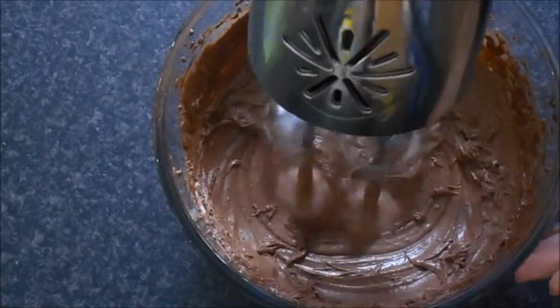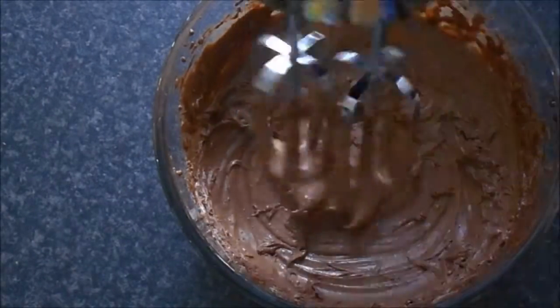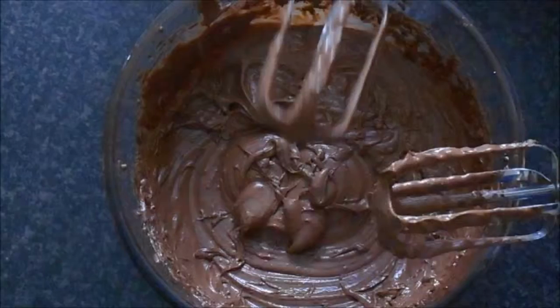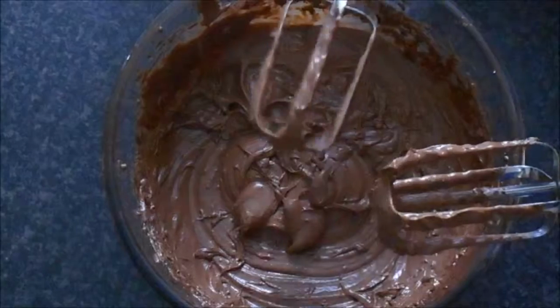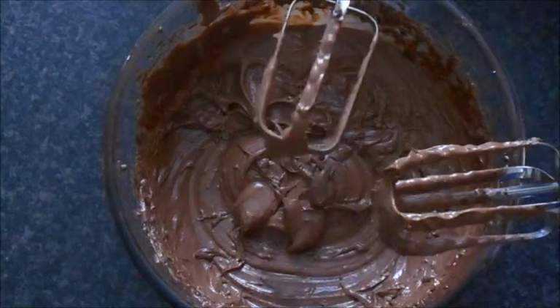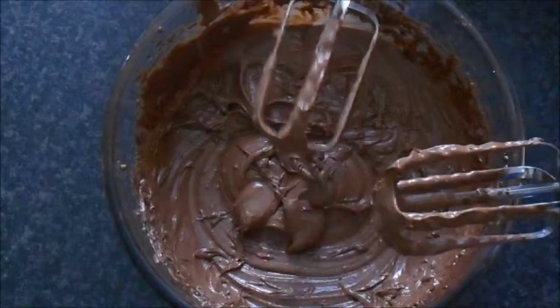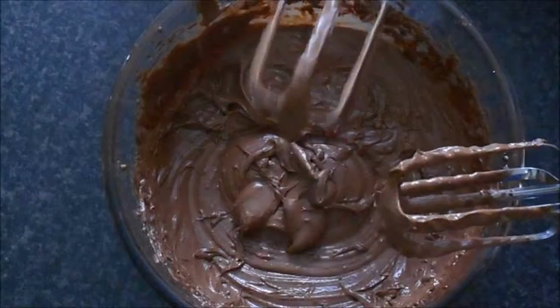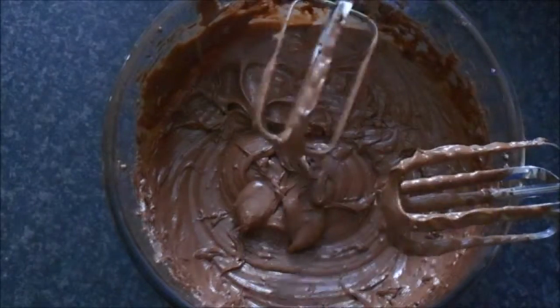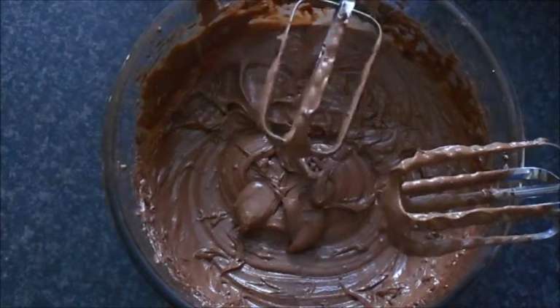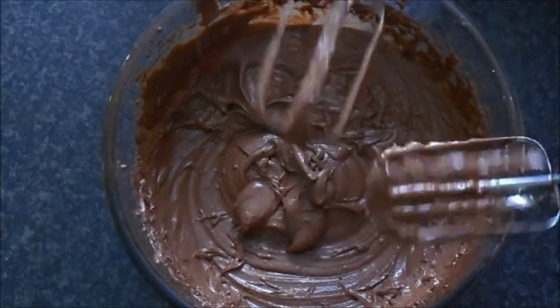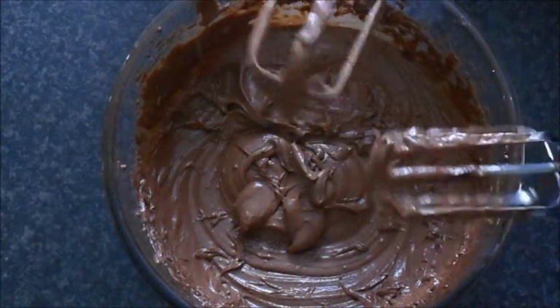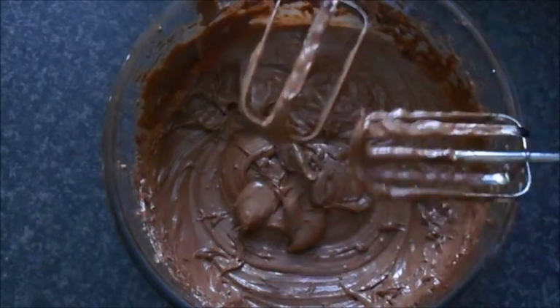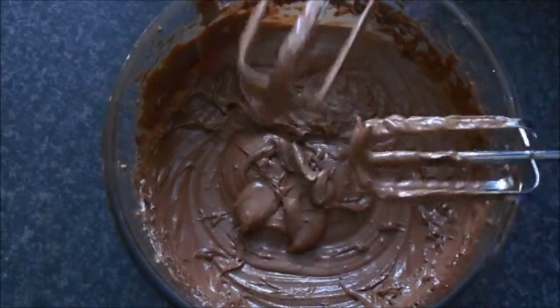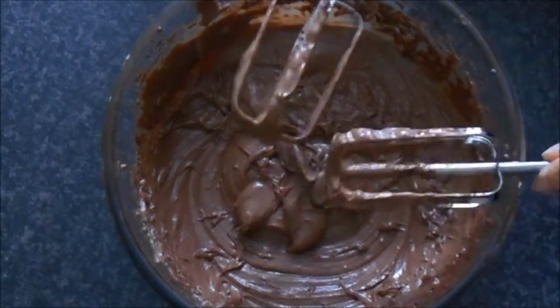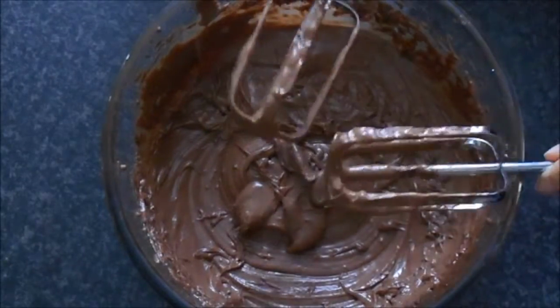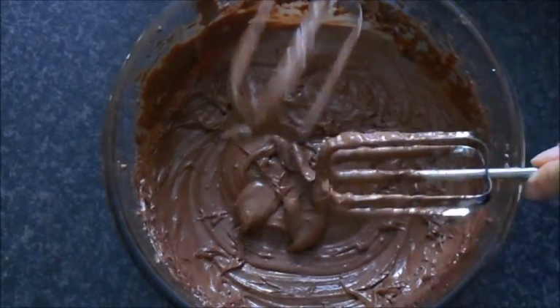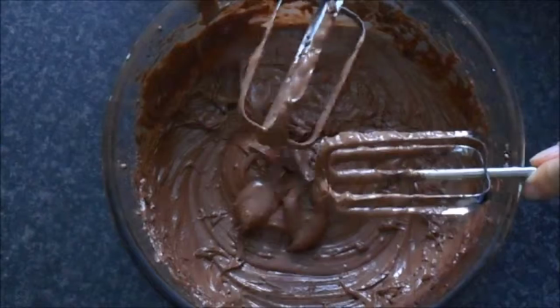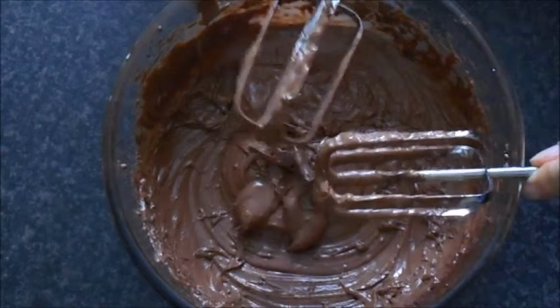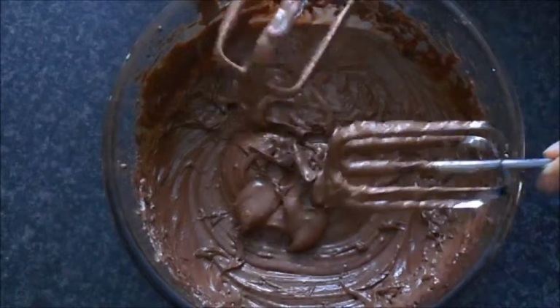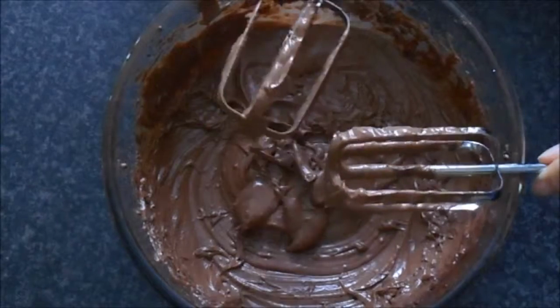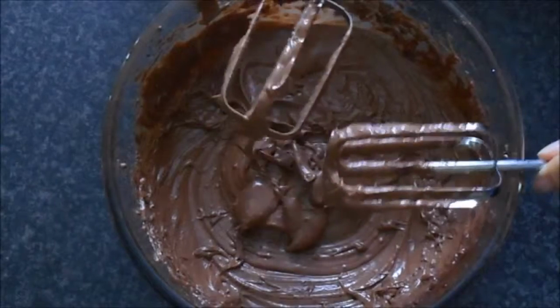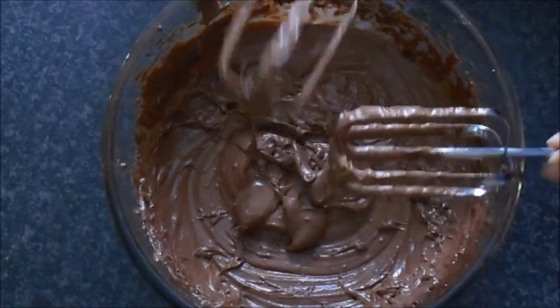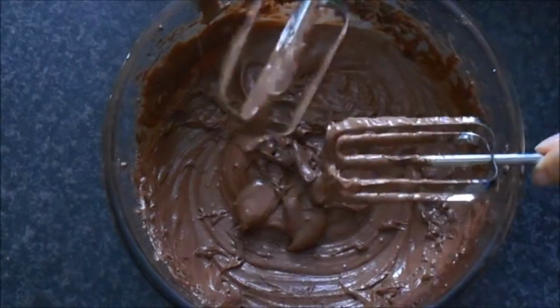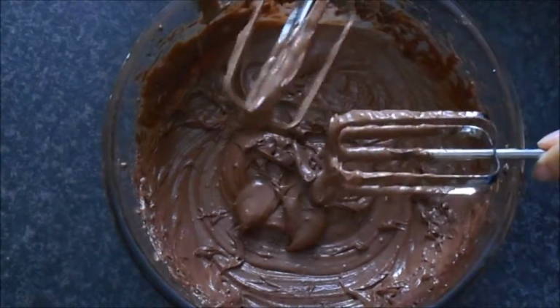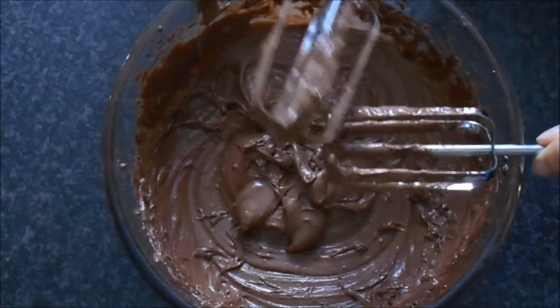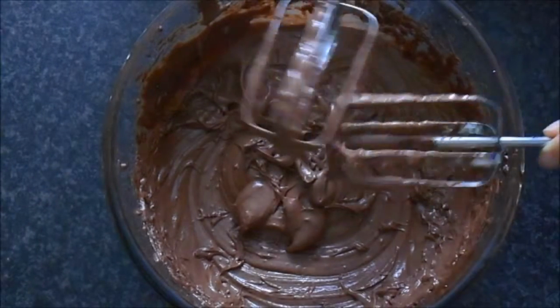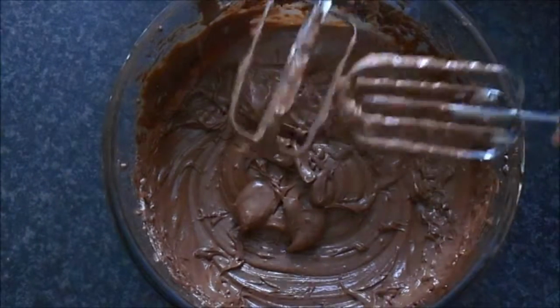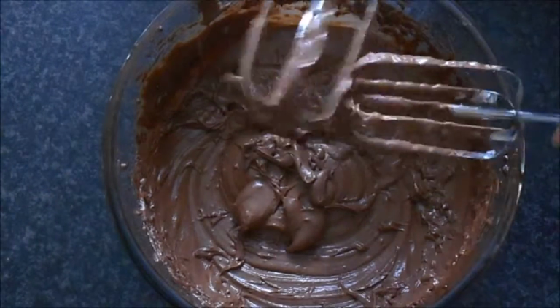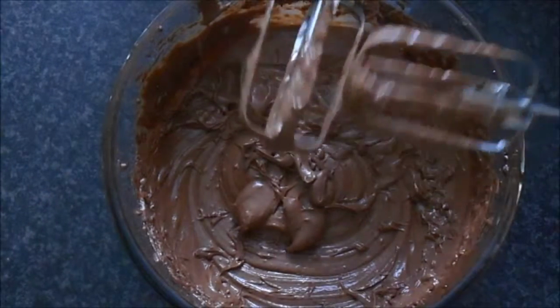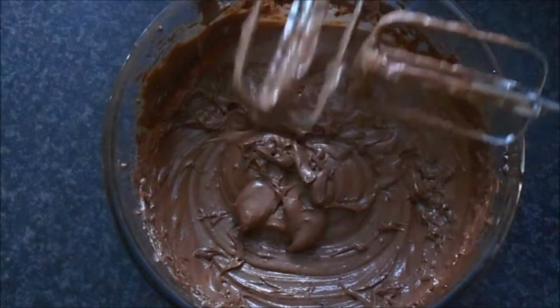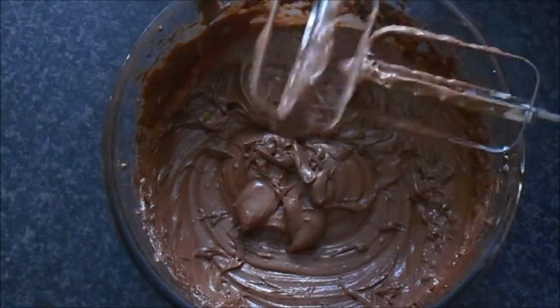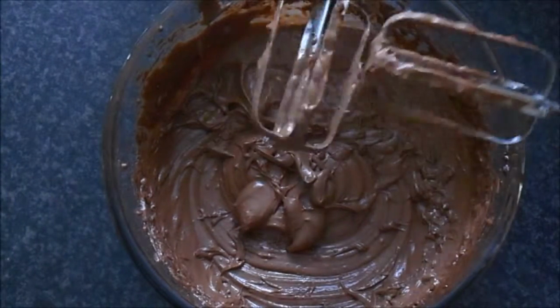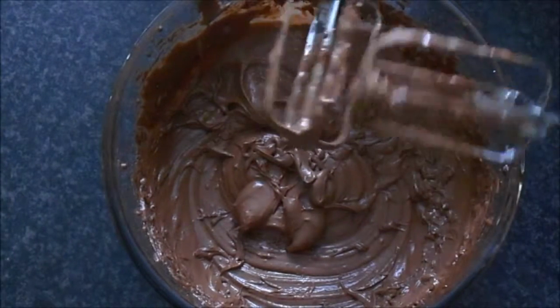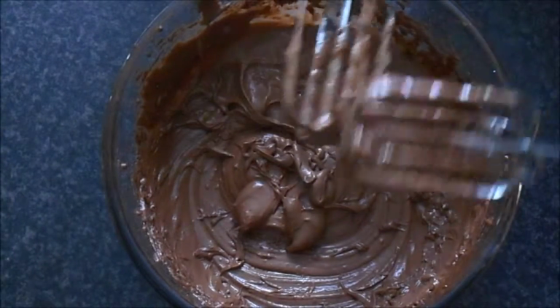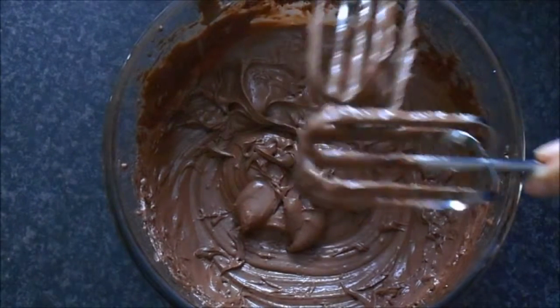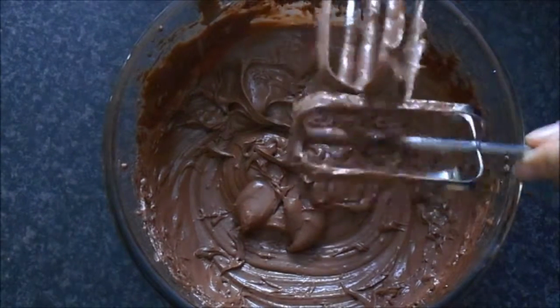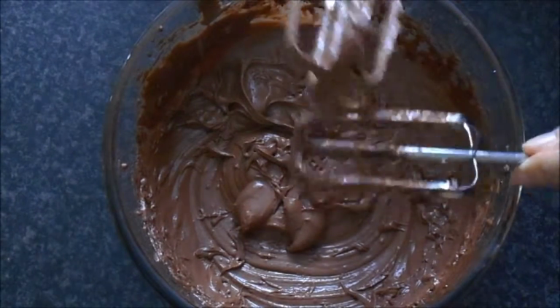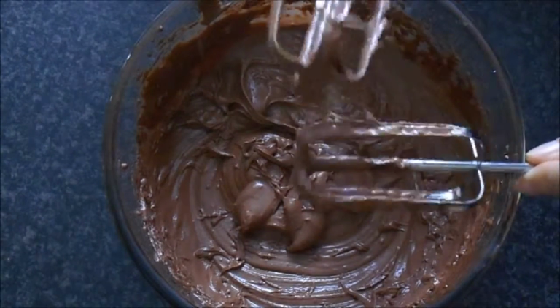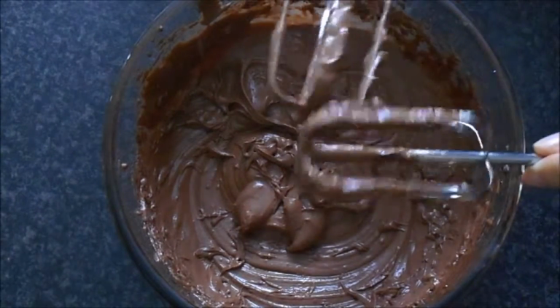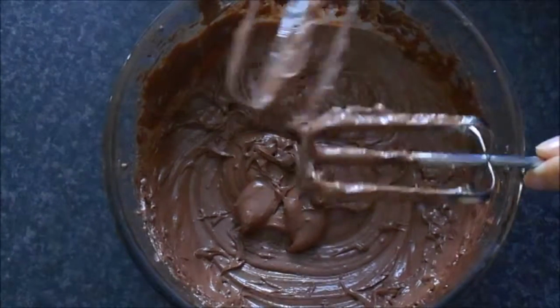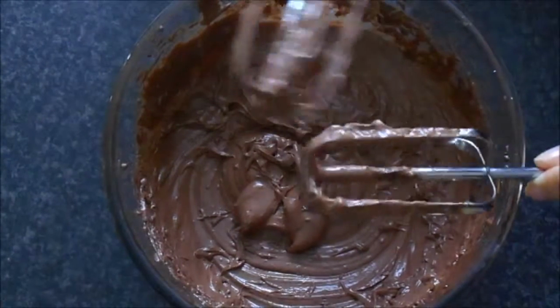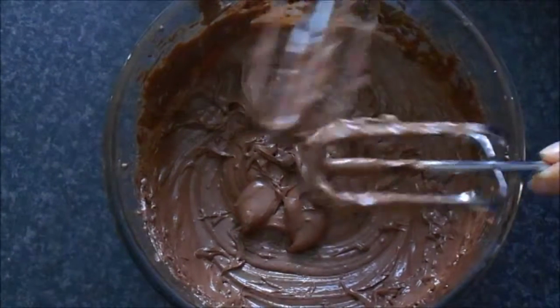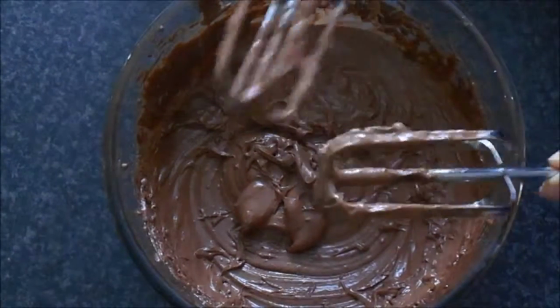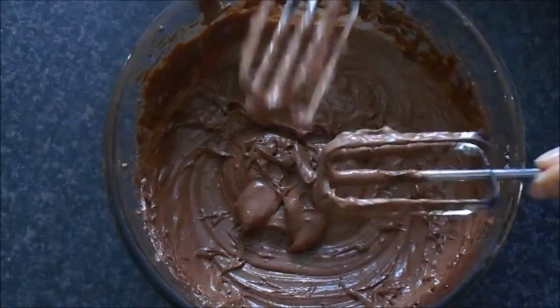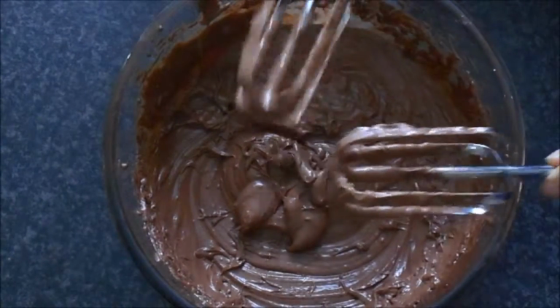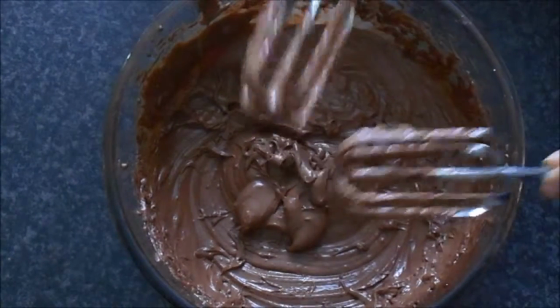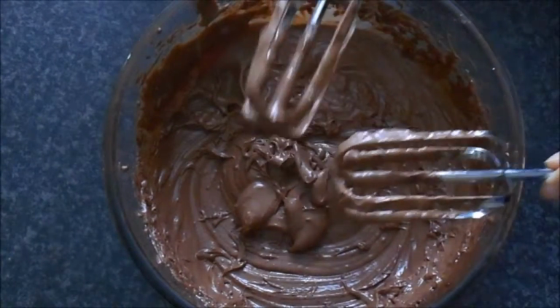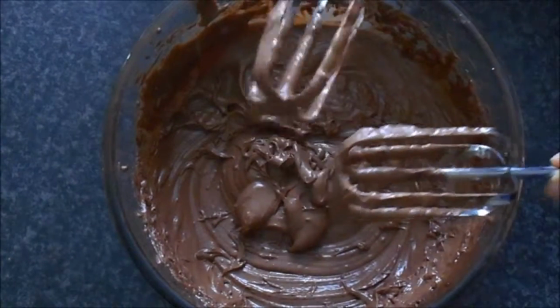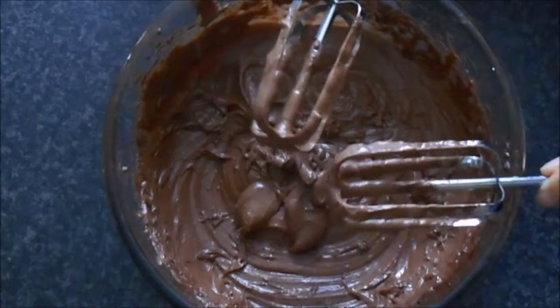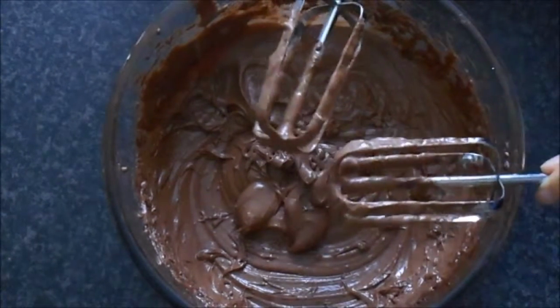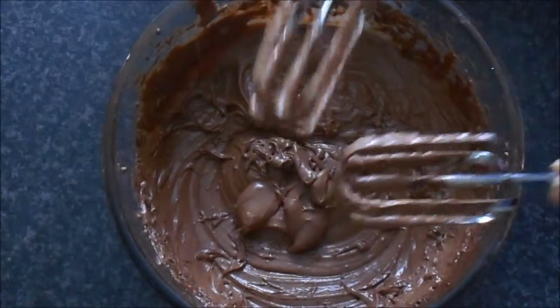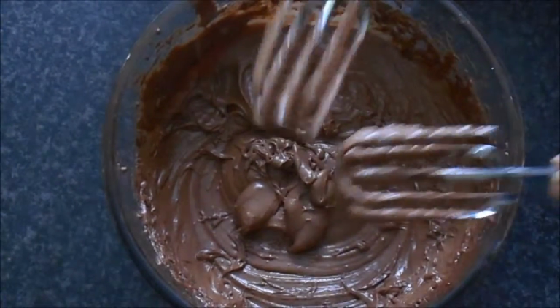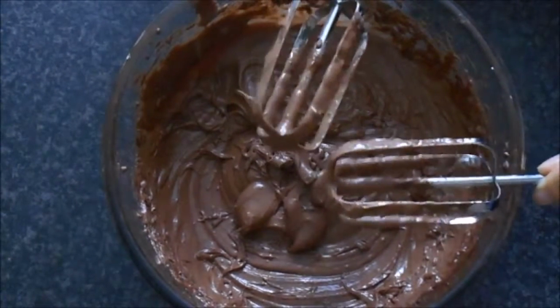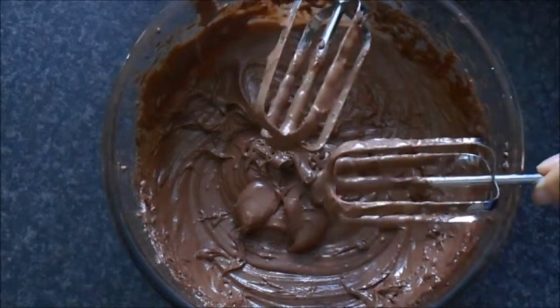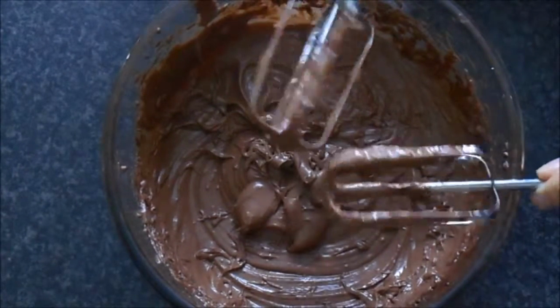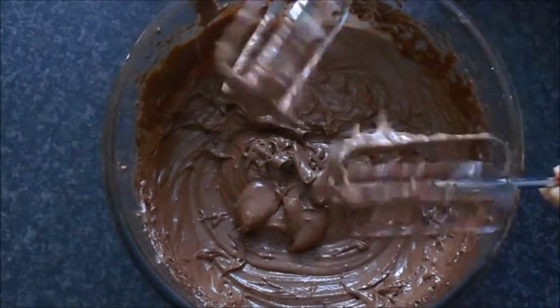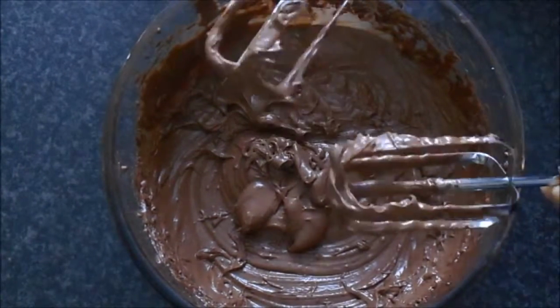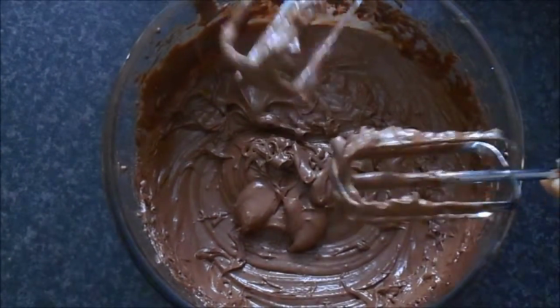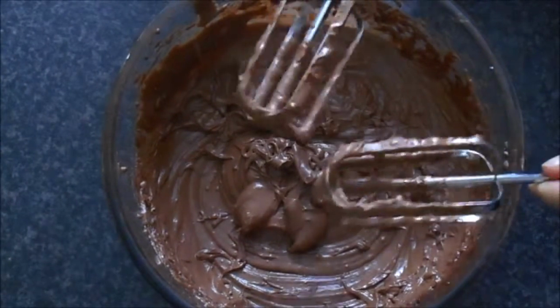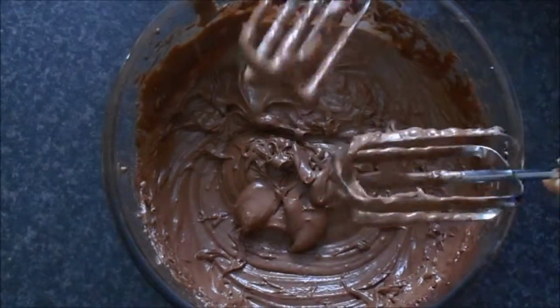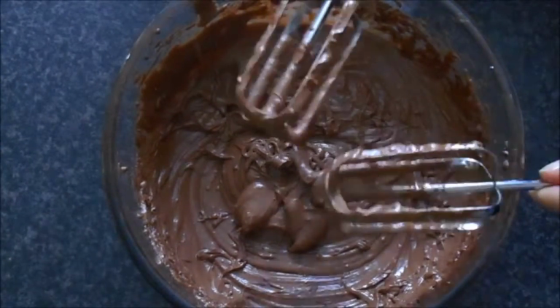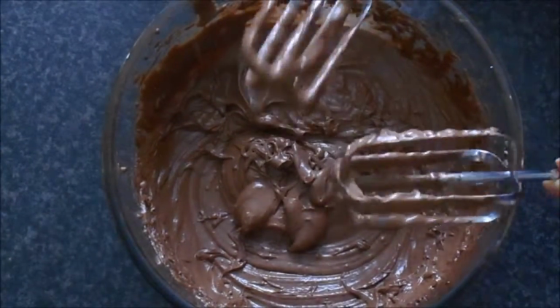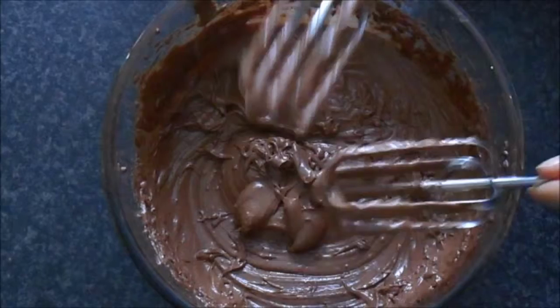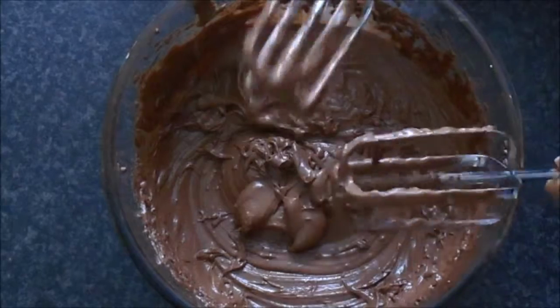I would advise against letting the kids lick this as it has got raw egg in it, so that is just a no-no.